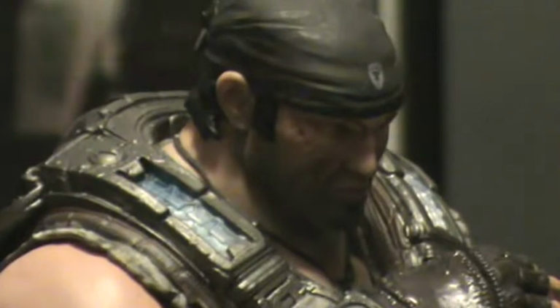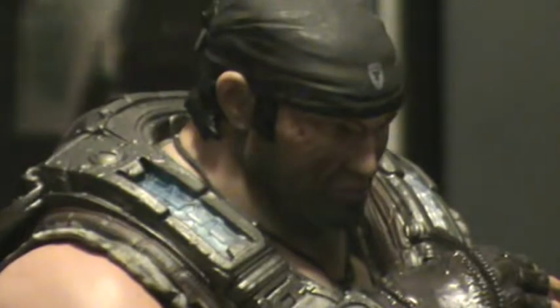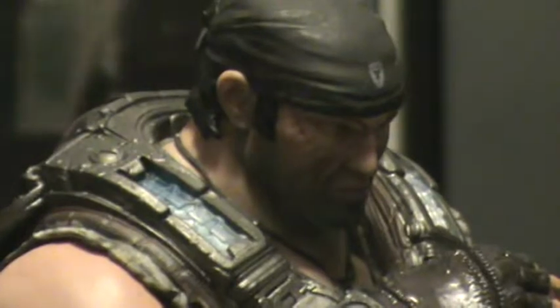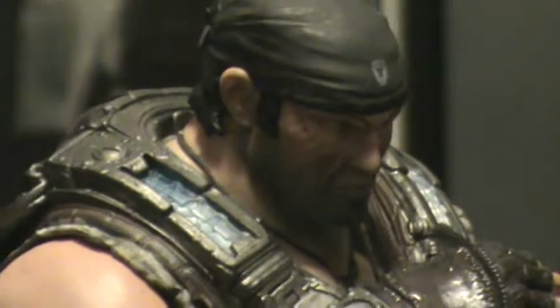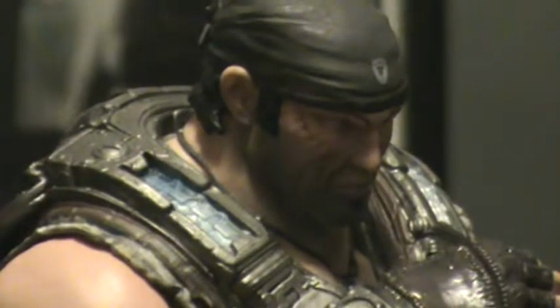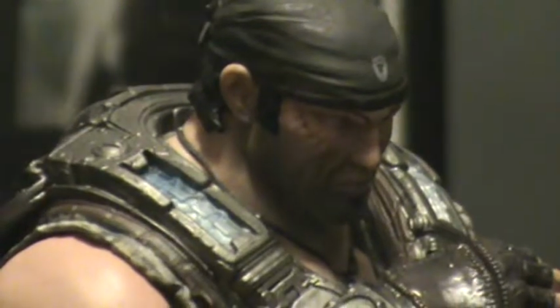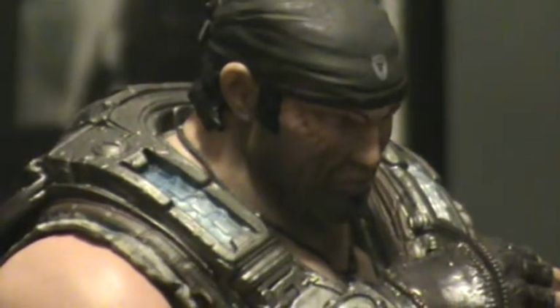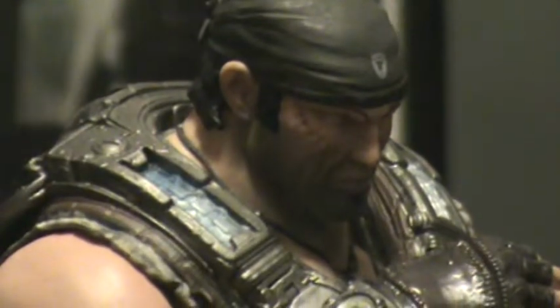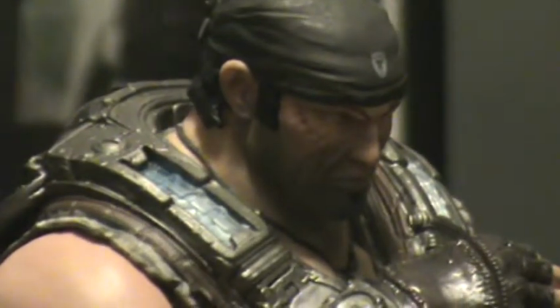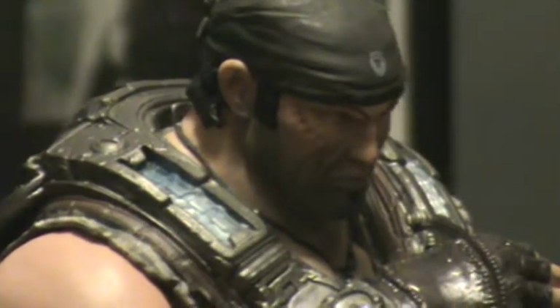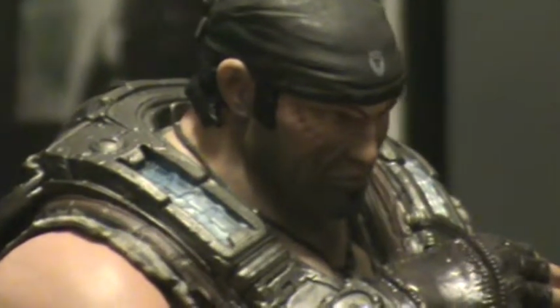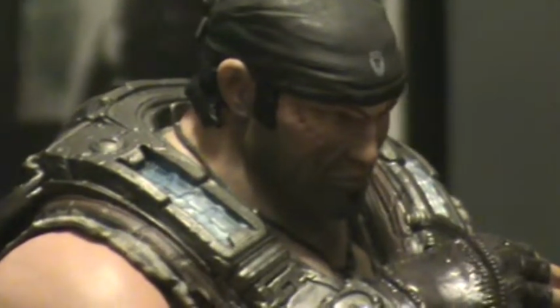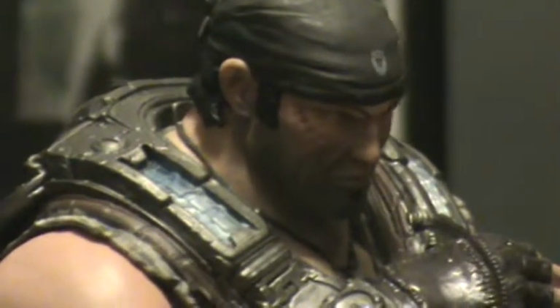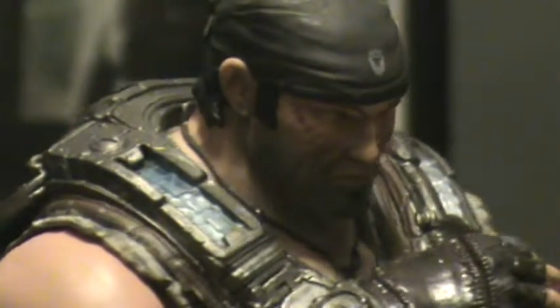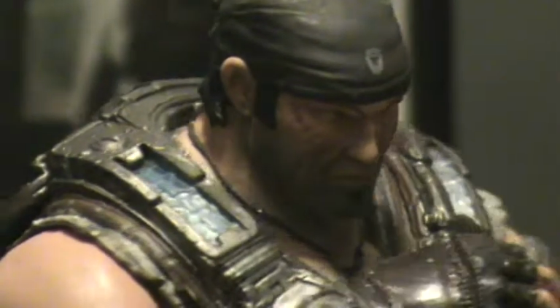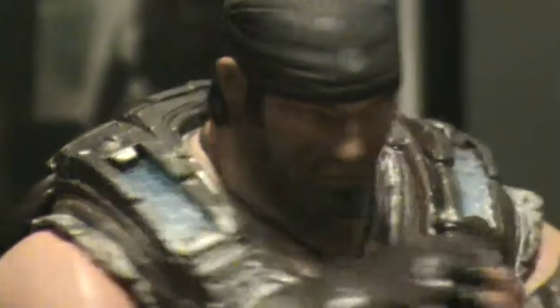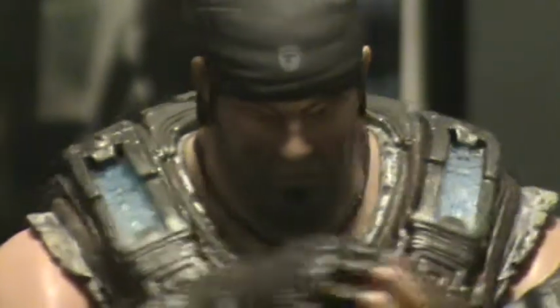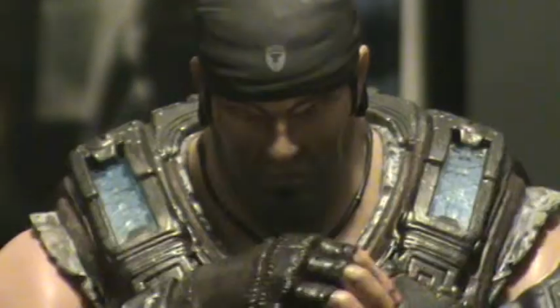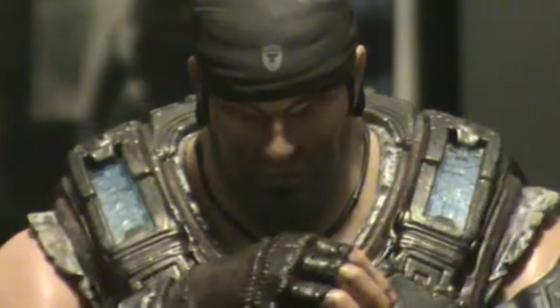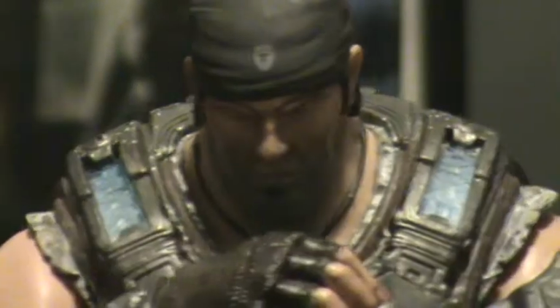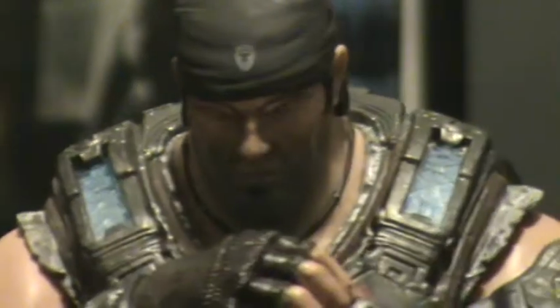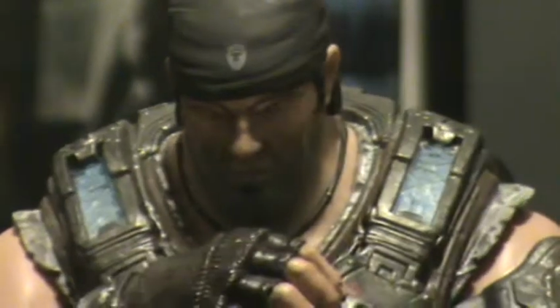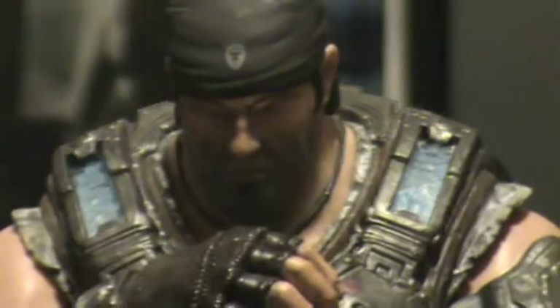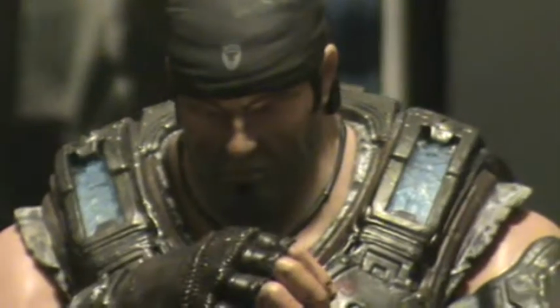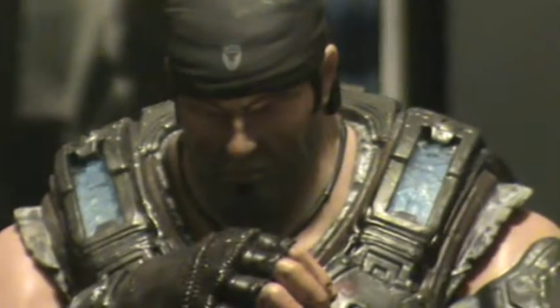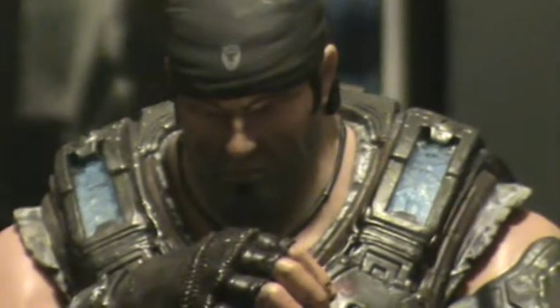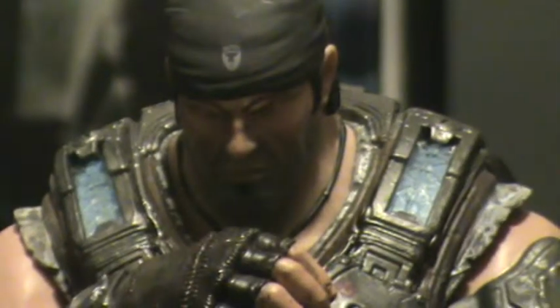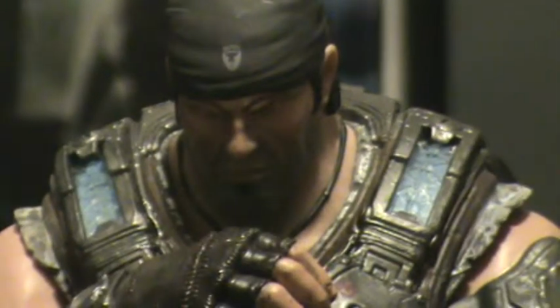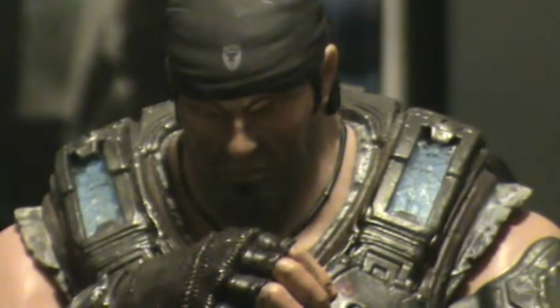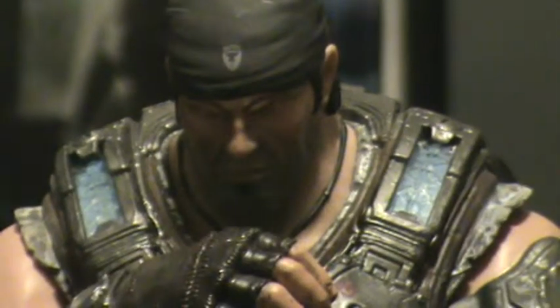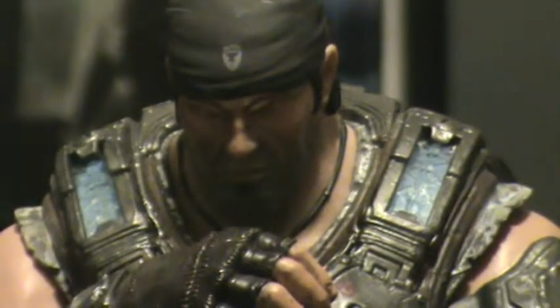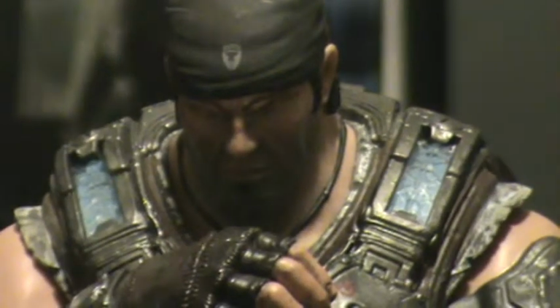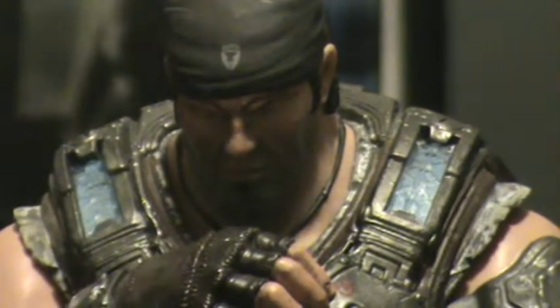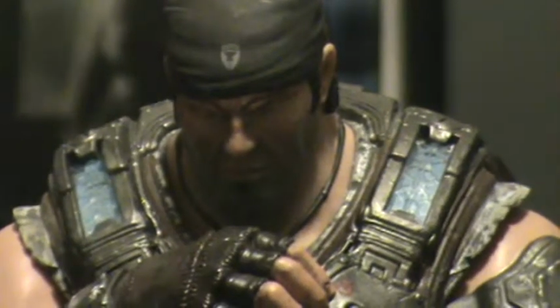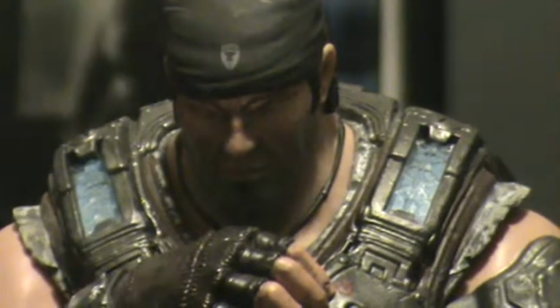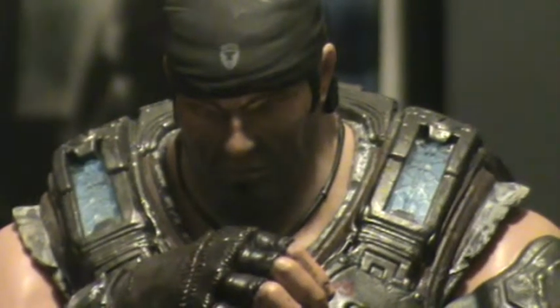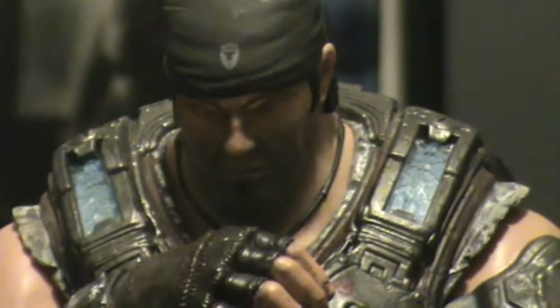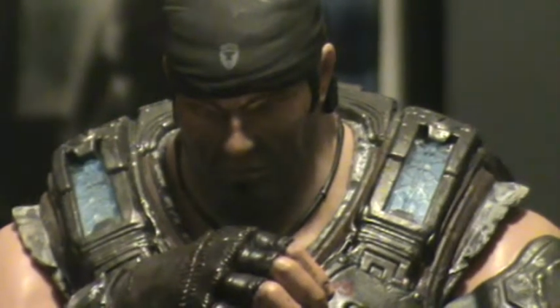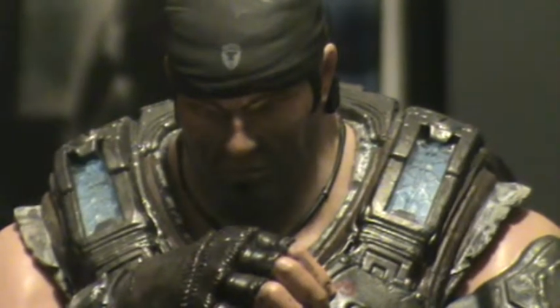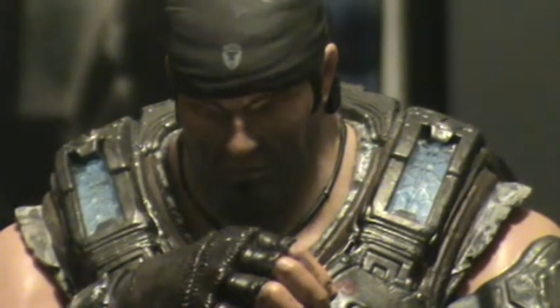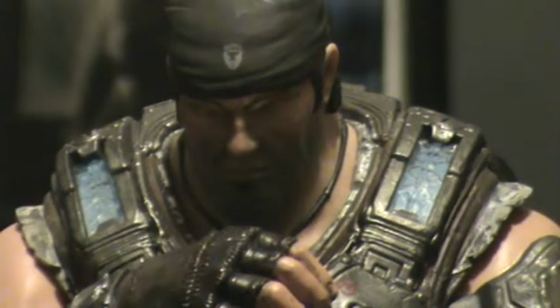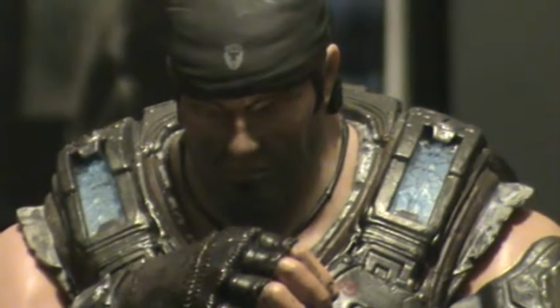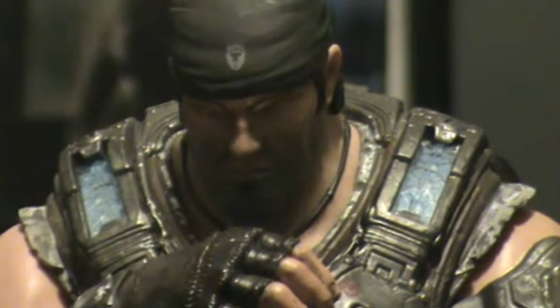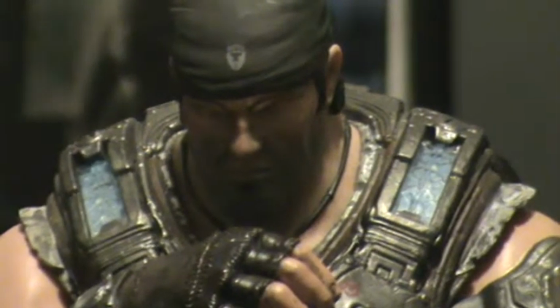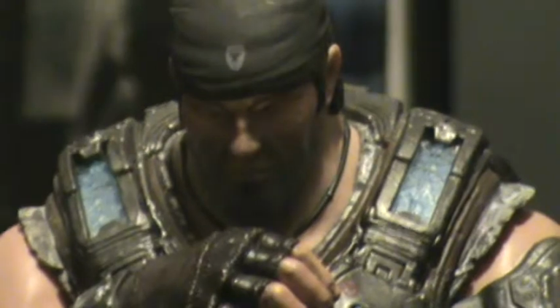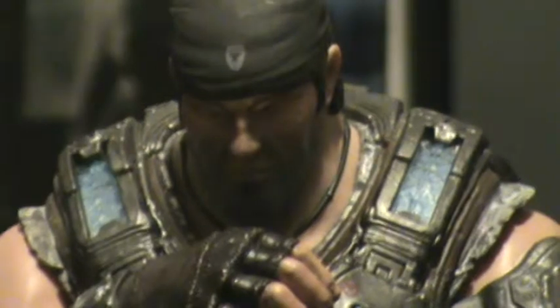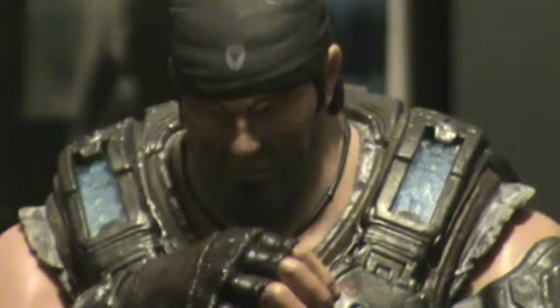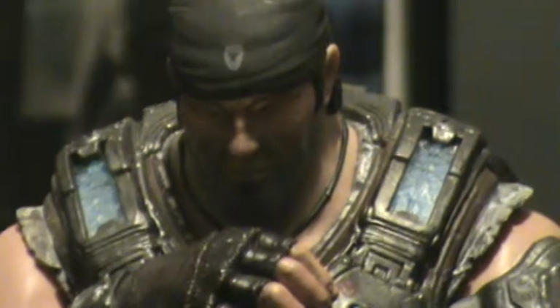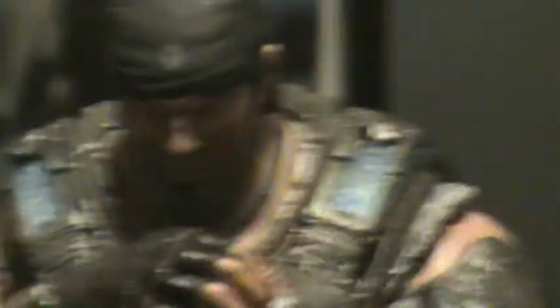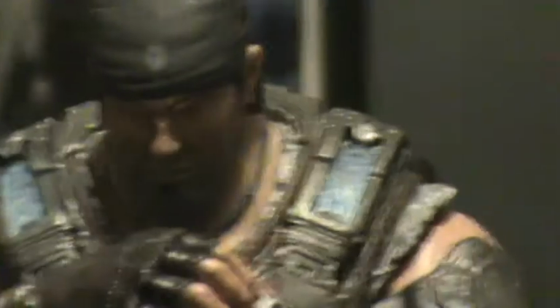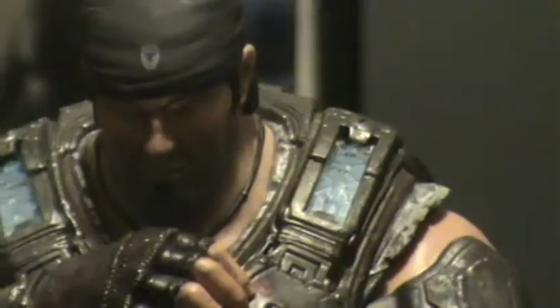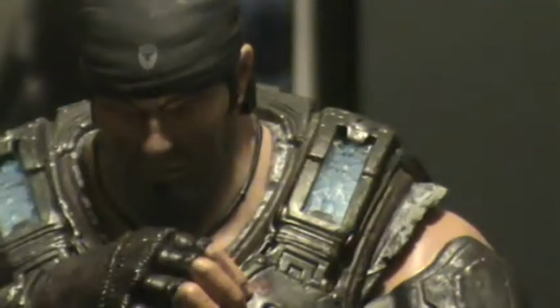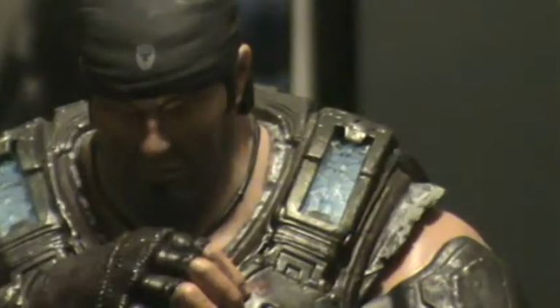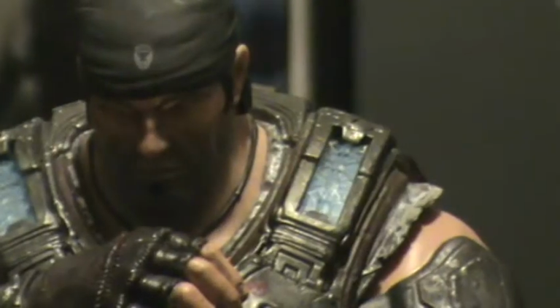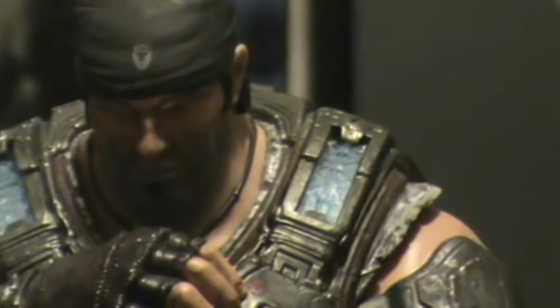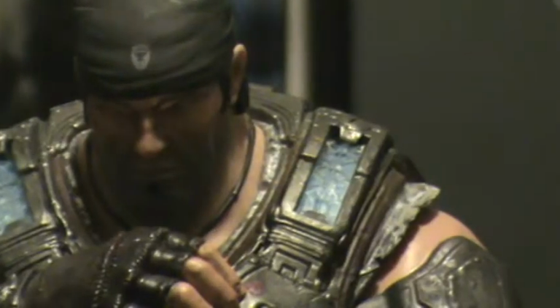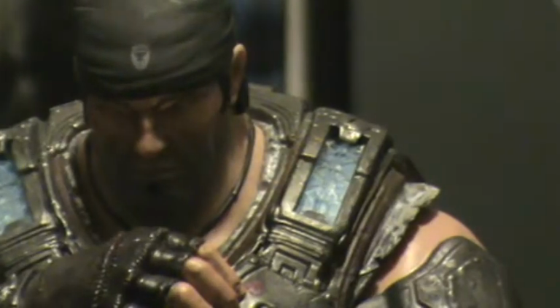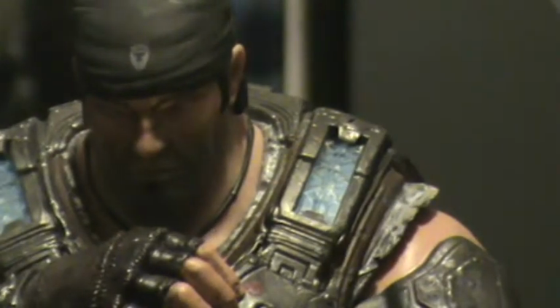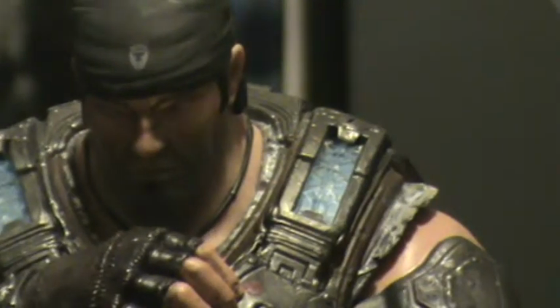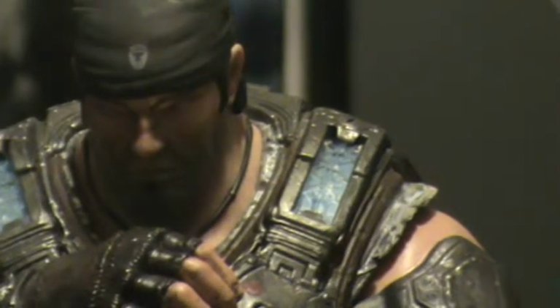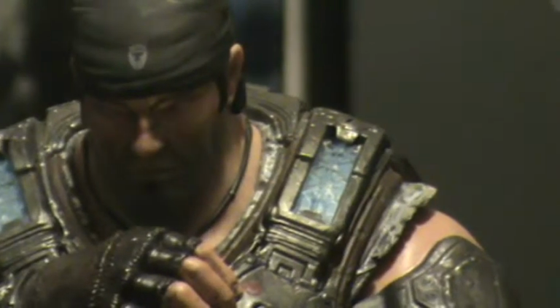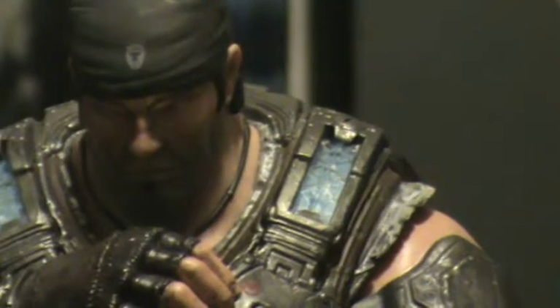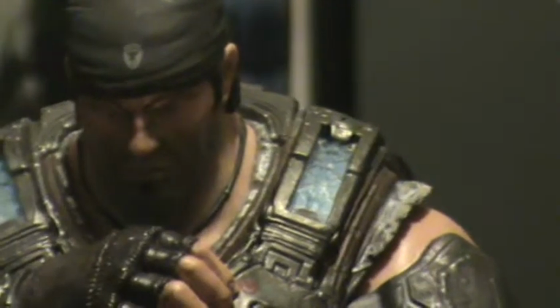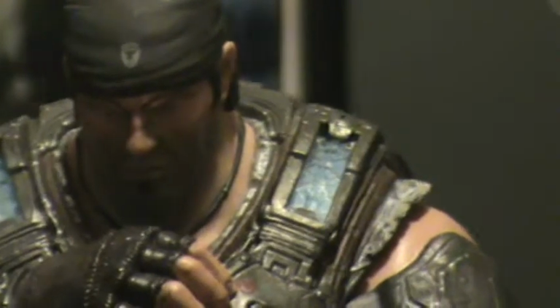I just think the head sculpt is dead on Marcus Fenix. Some people I know don't, but I think it's dead on. And he's got his COG tags right there.